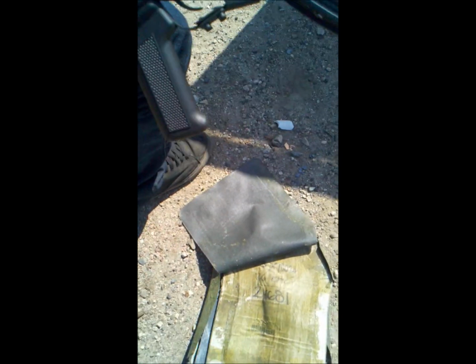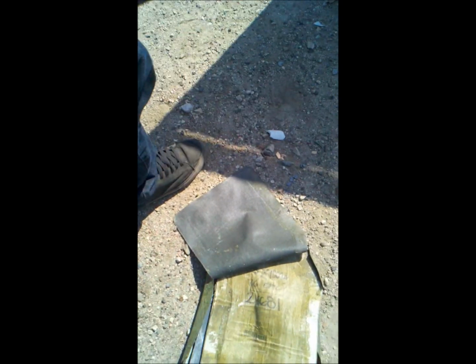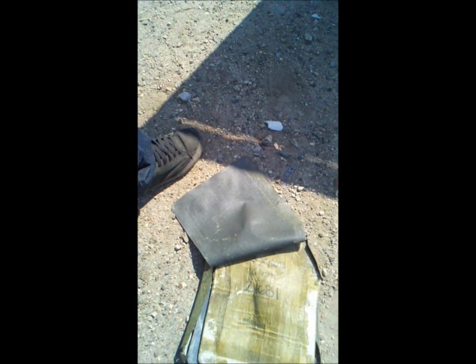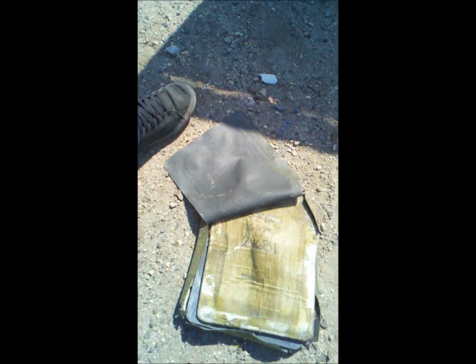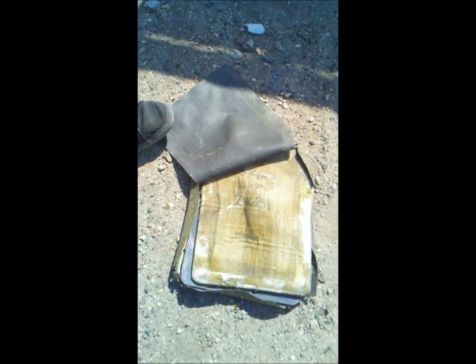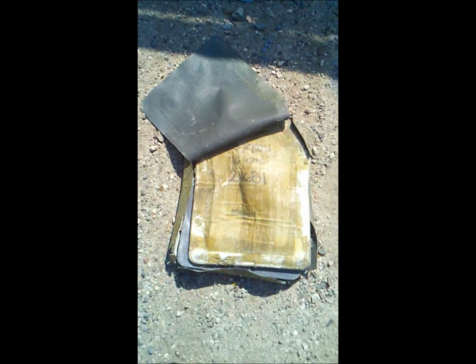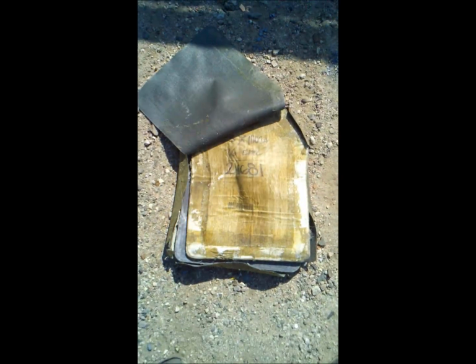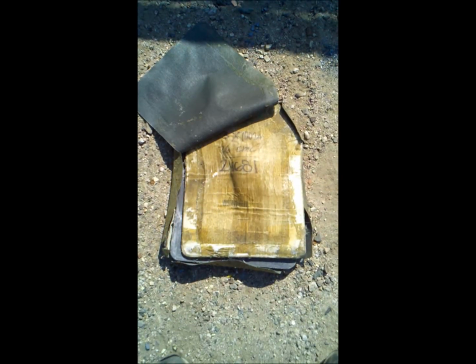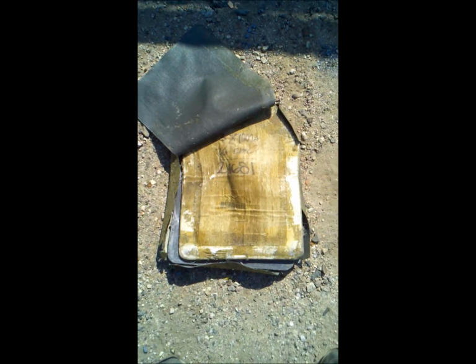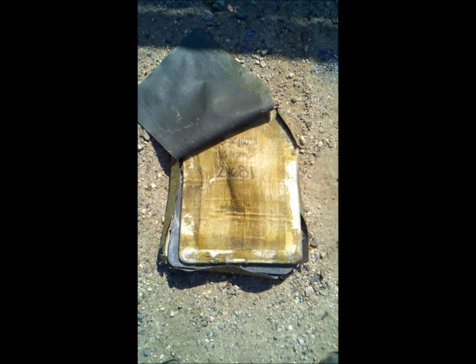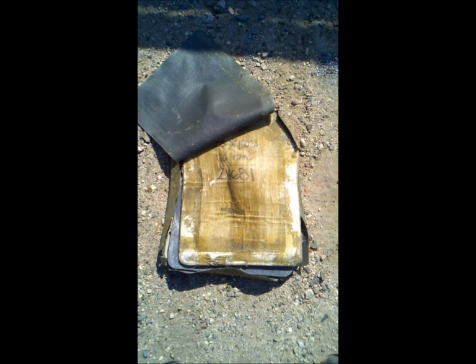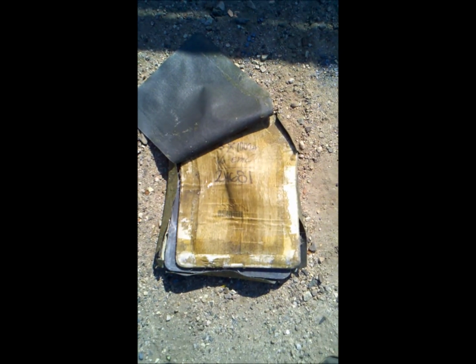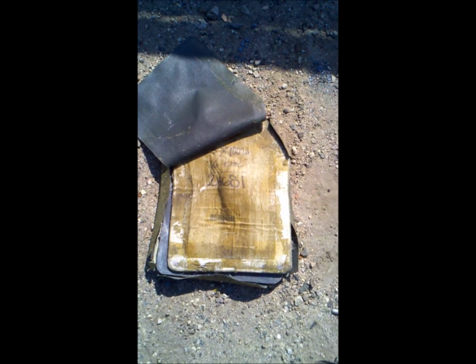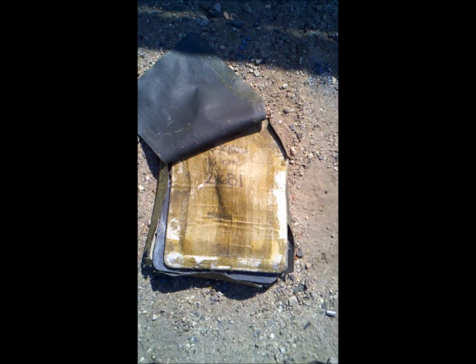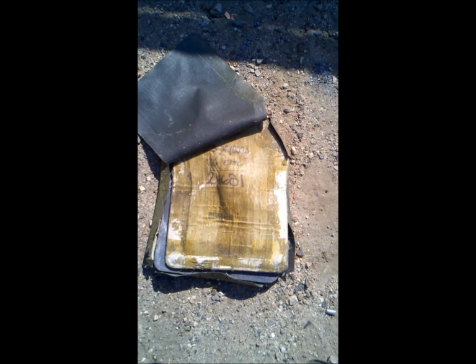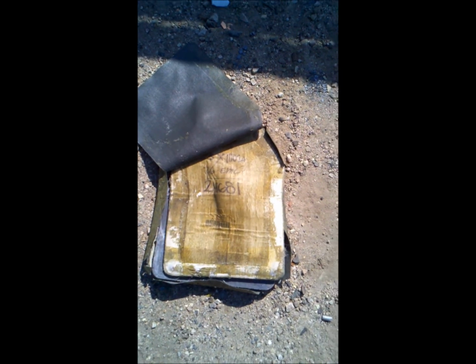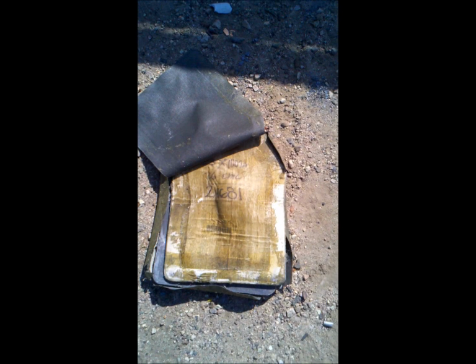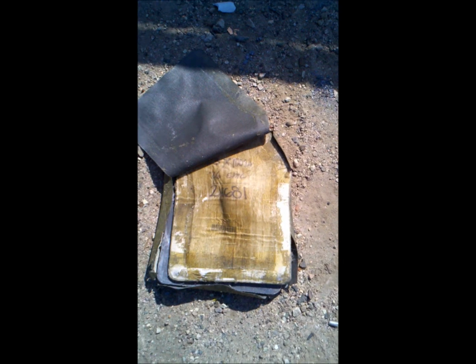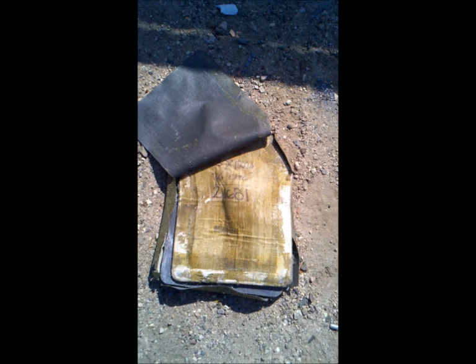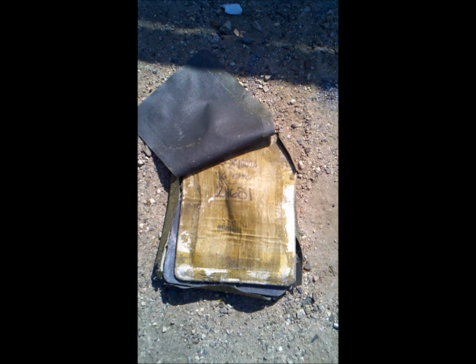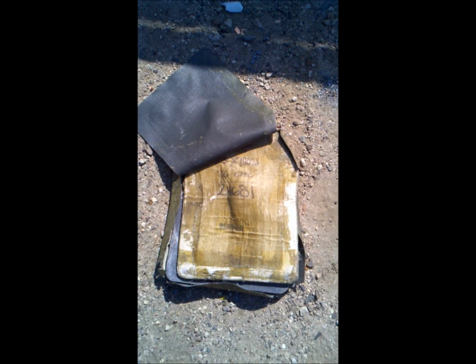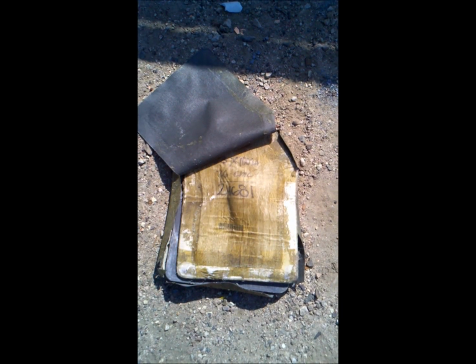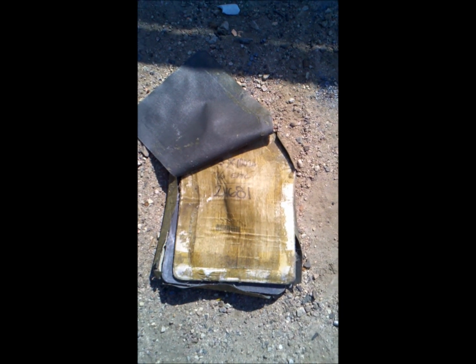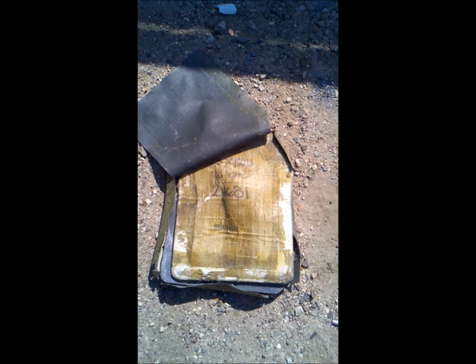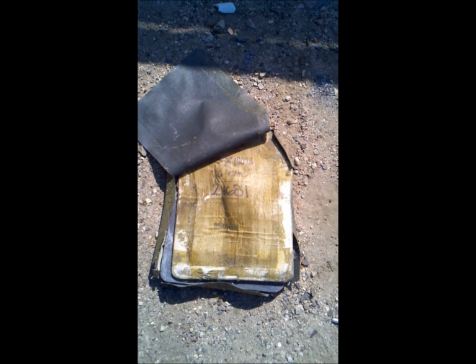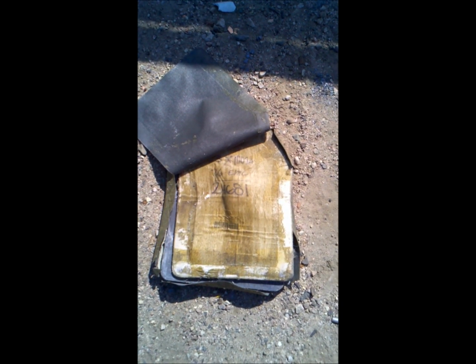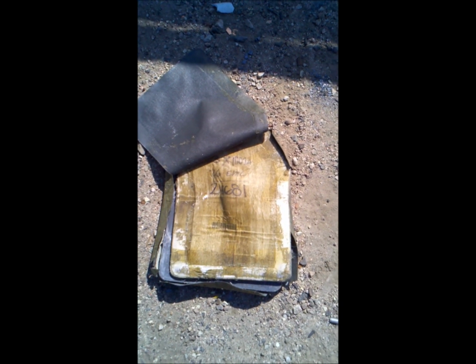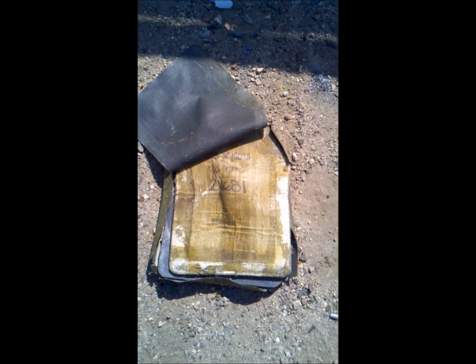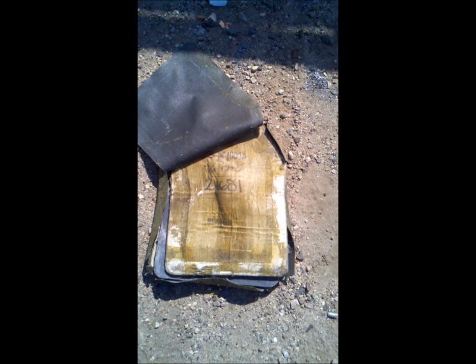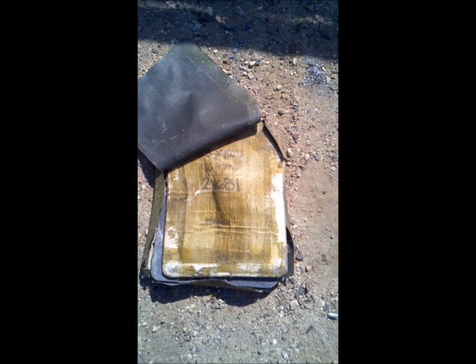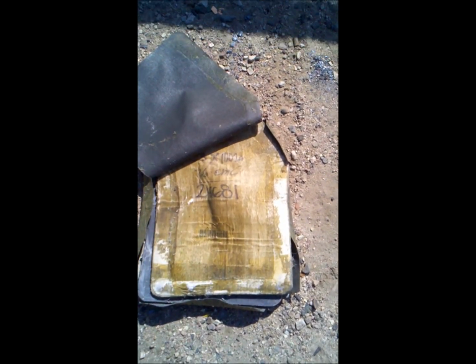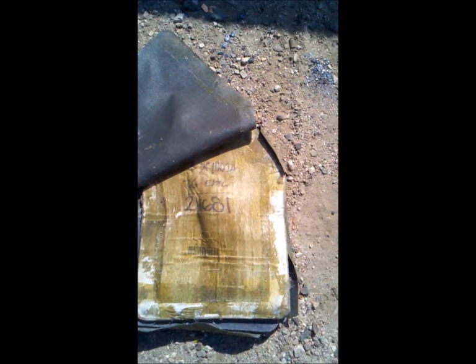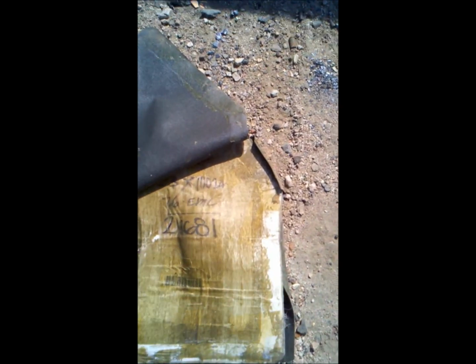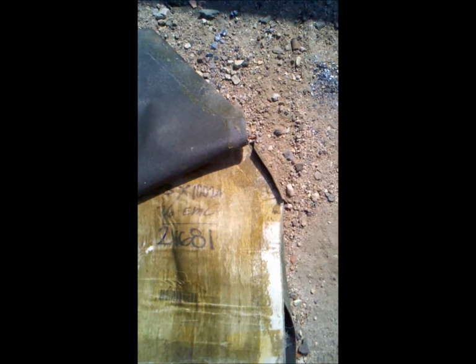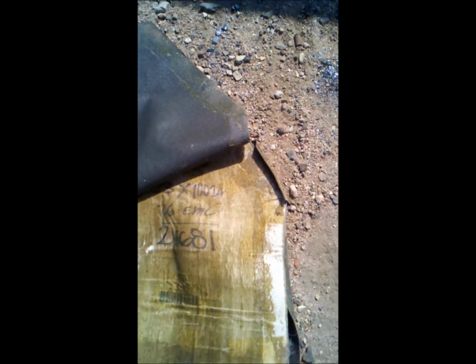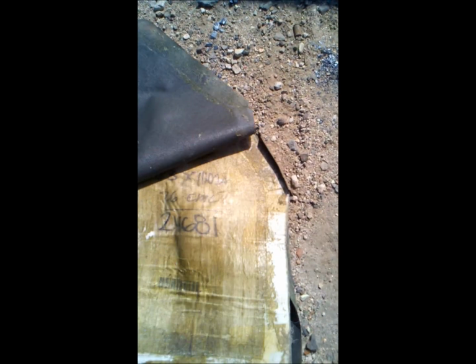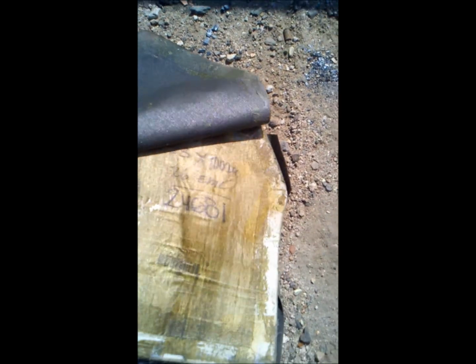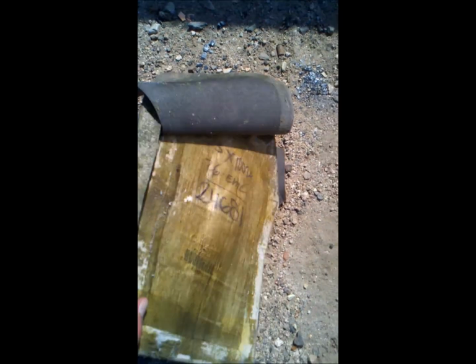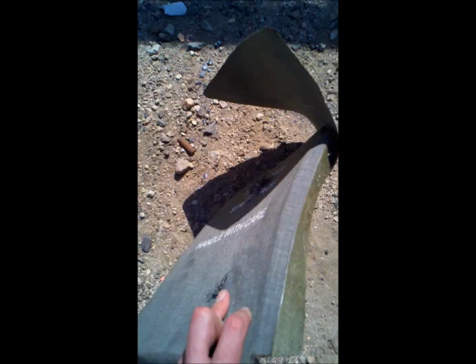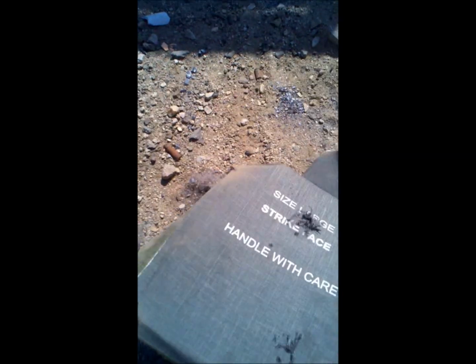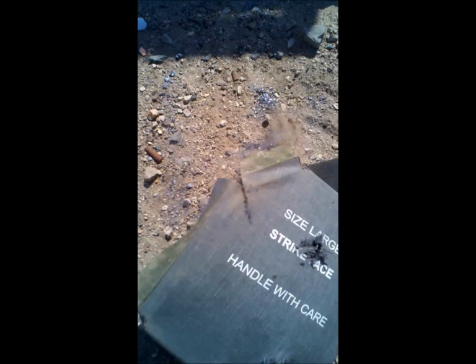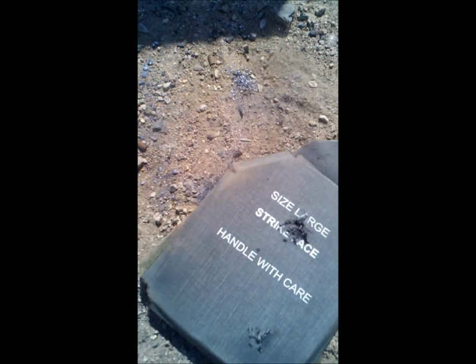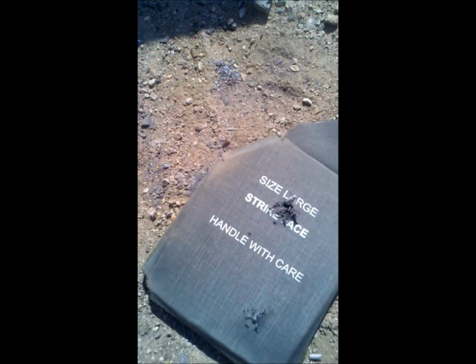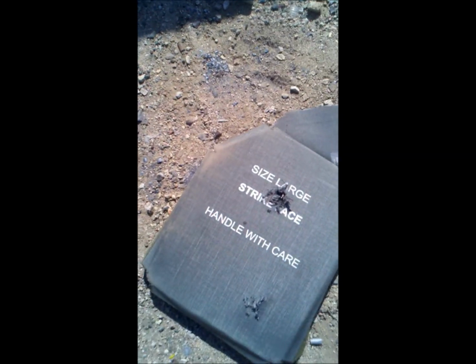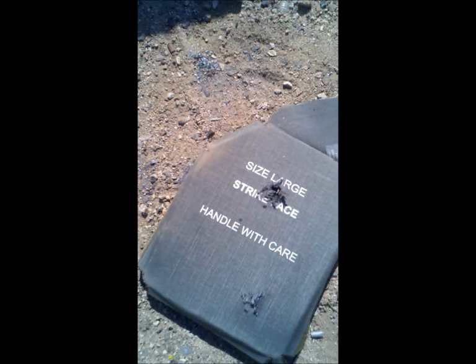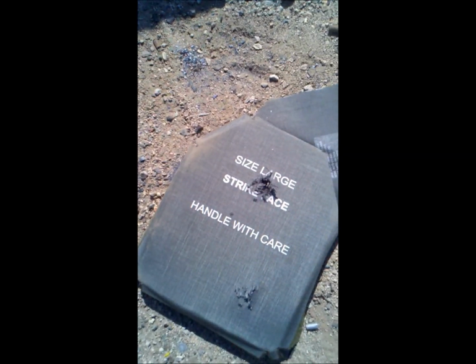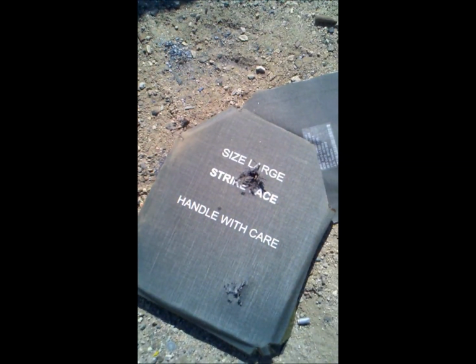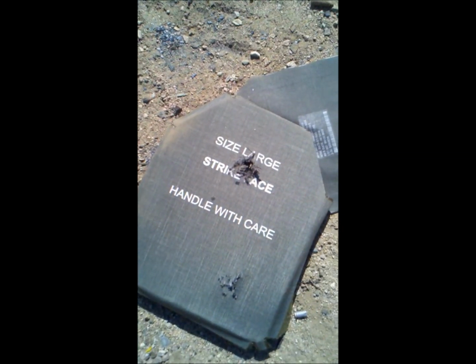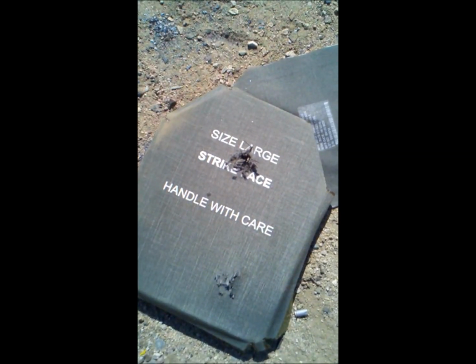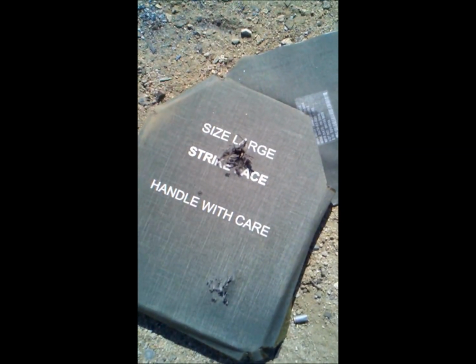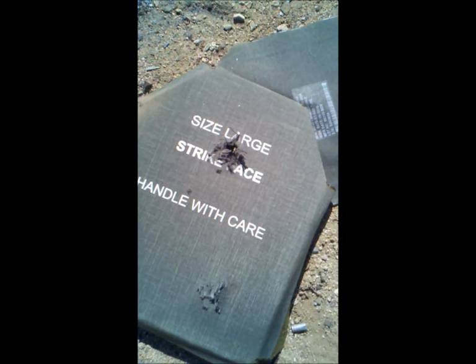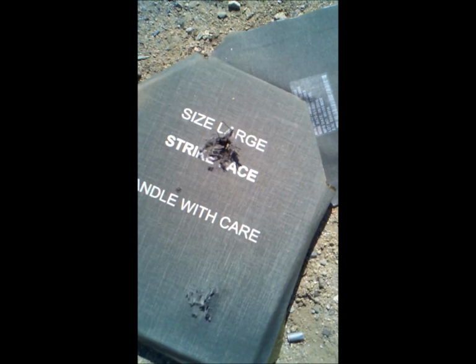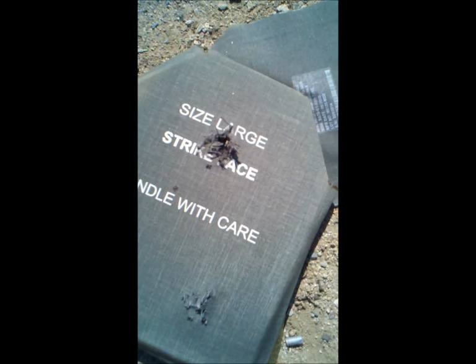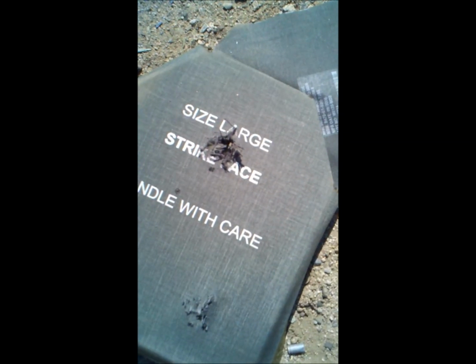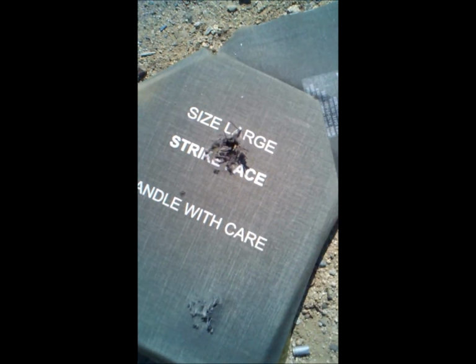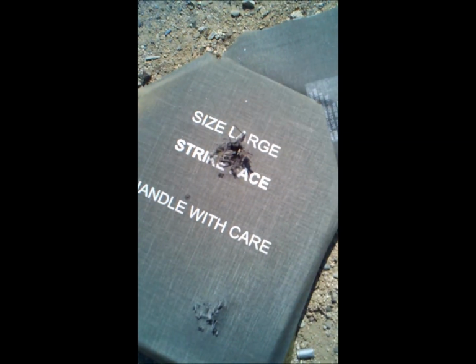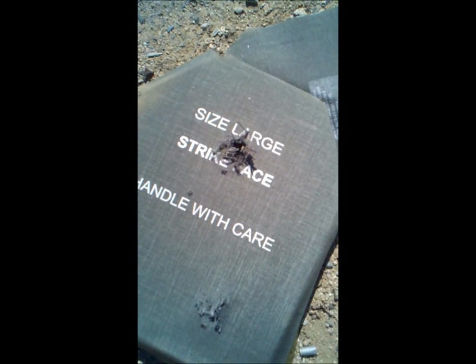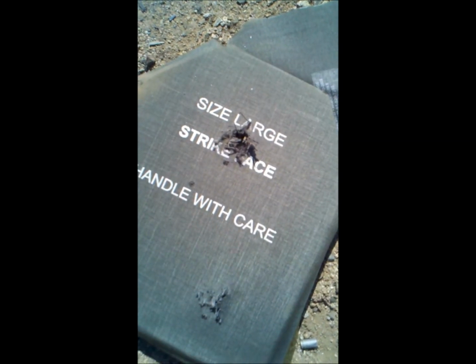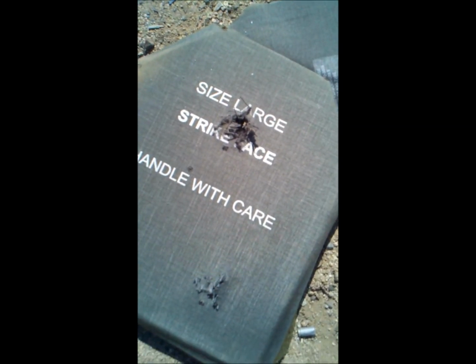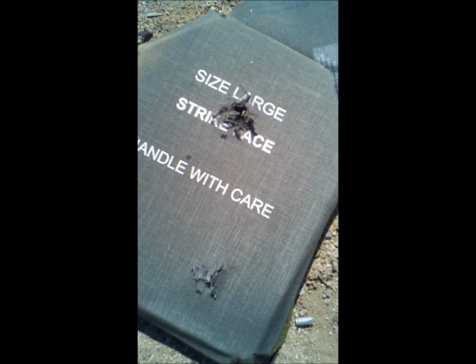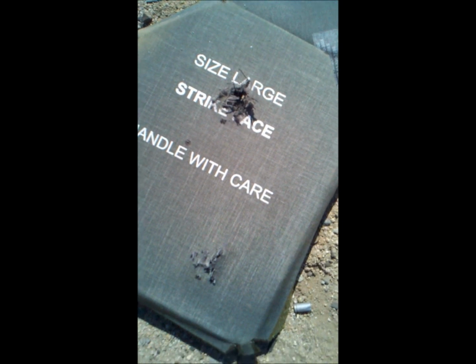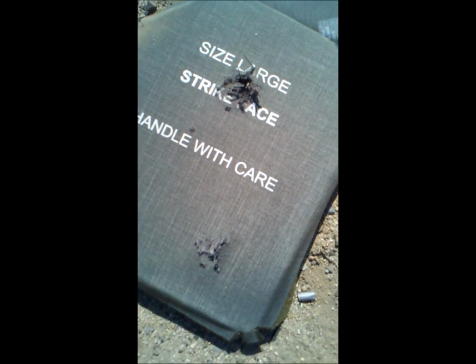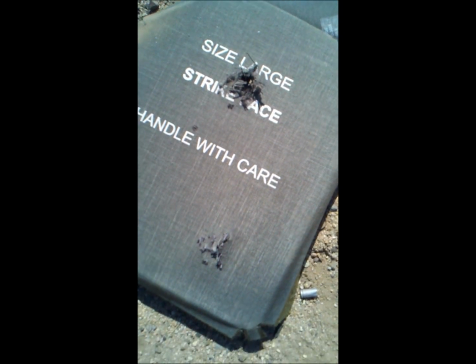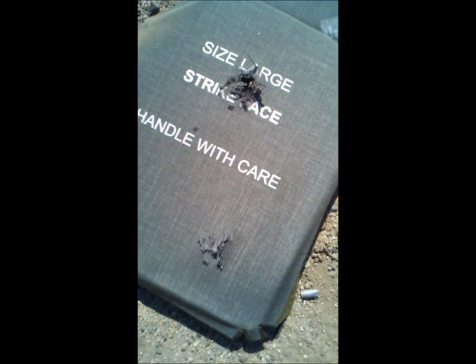Well, there's our video test for our damaged ESAPI plate rated Level 4, 7.62 APM2 protection.